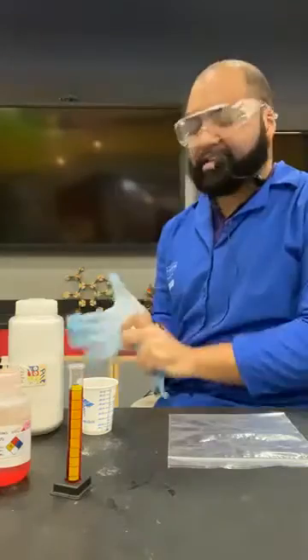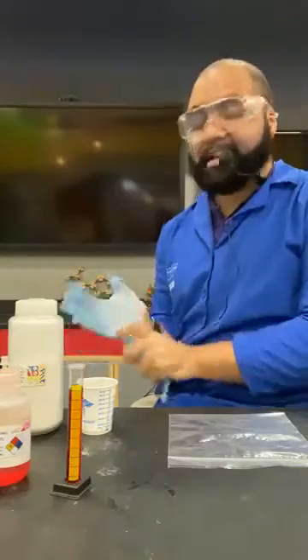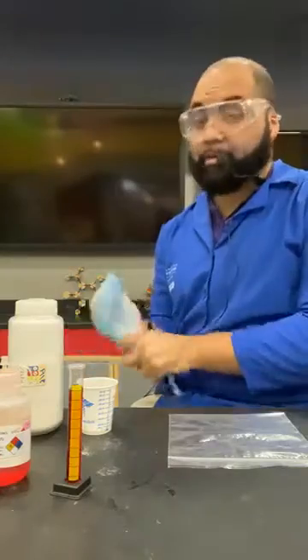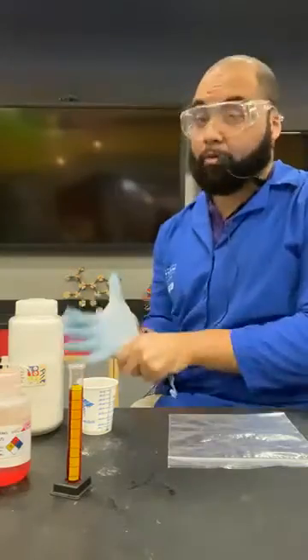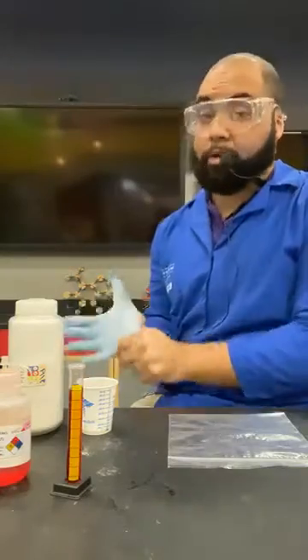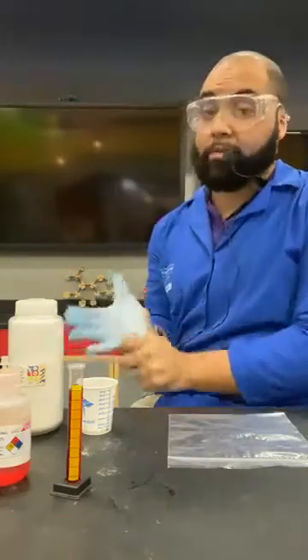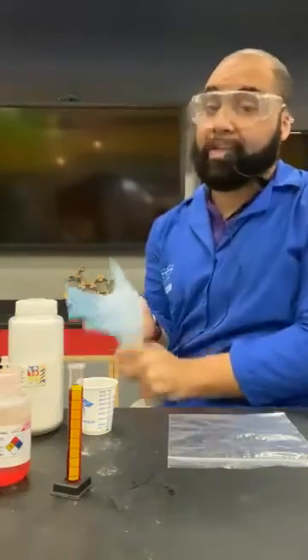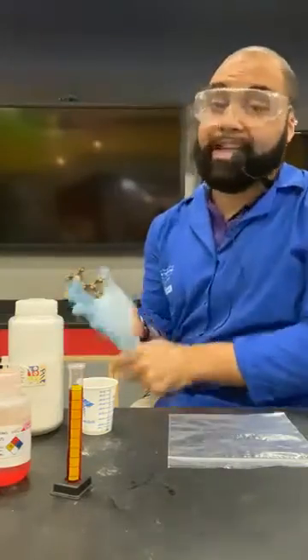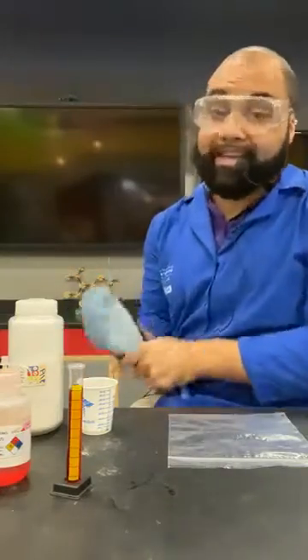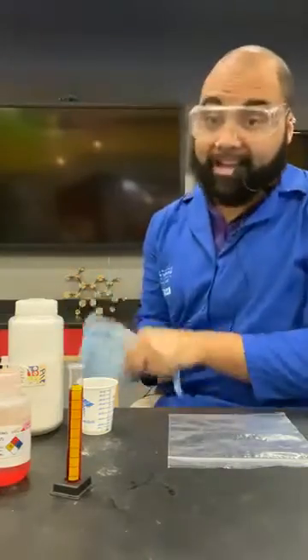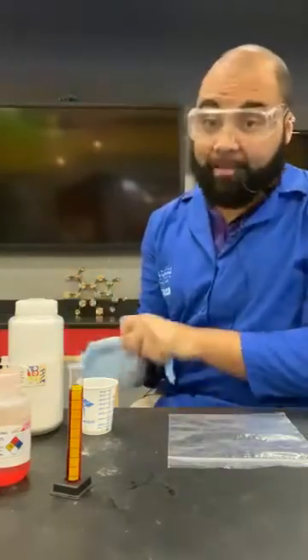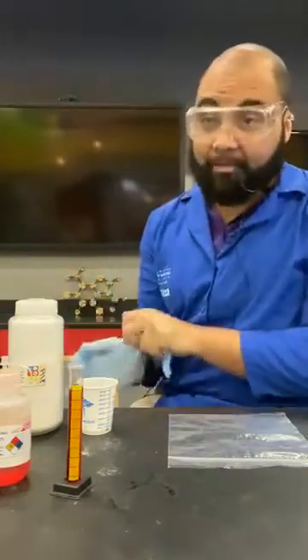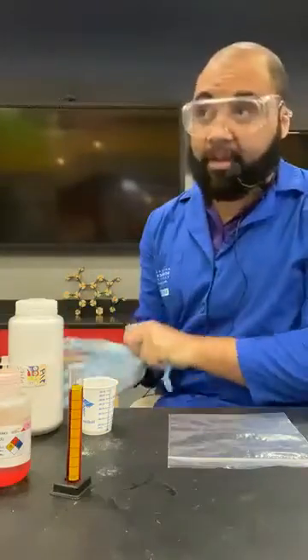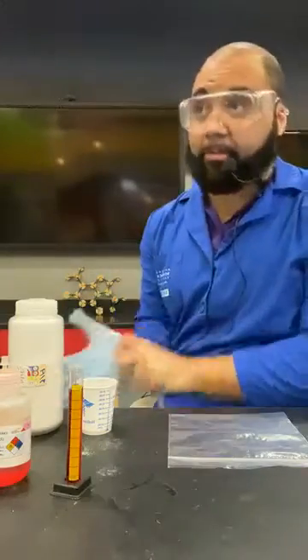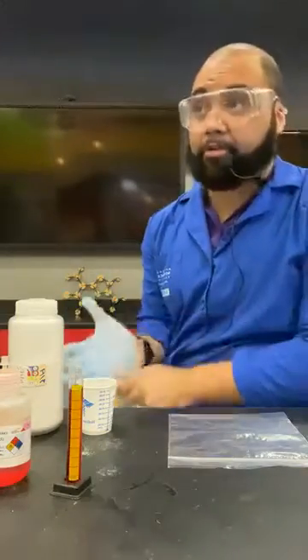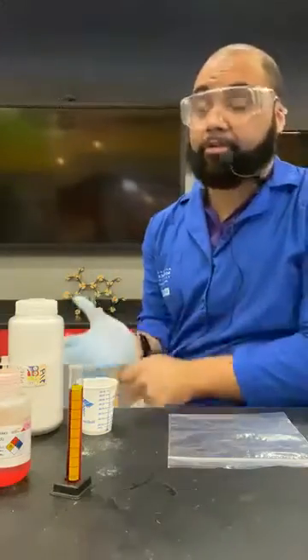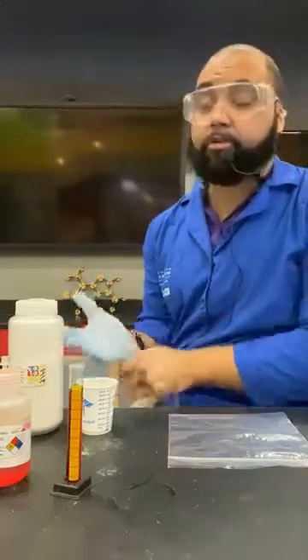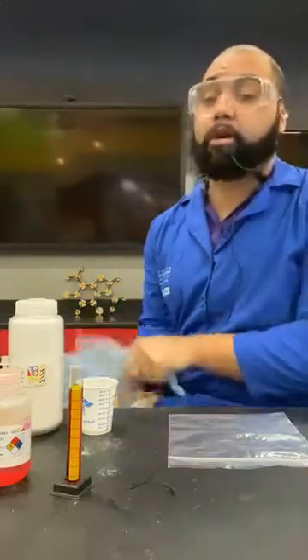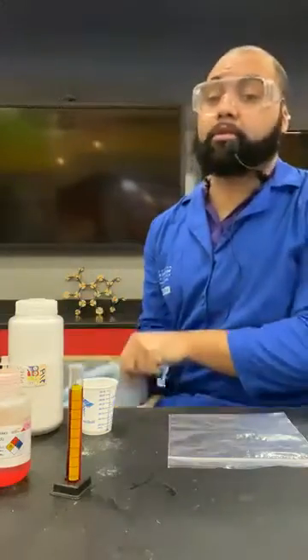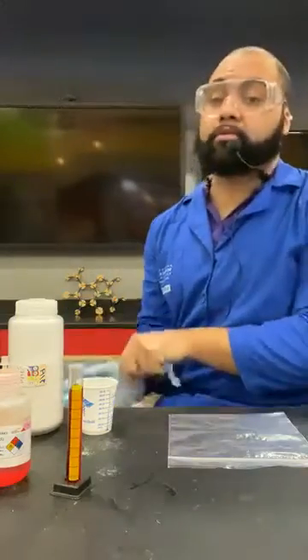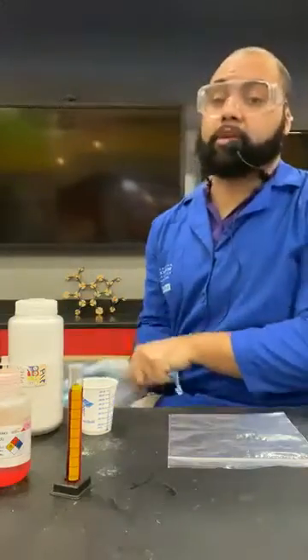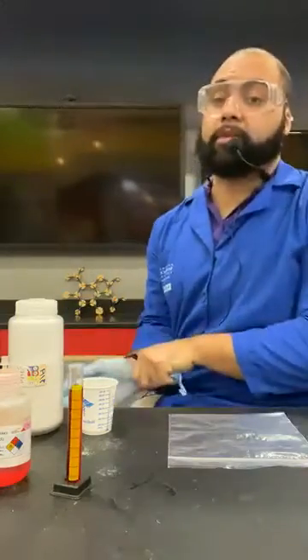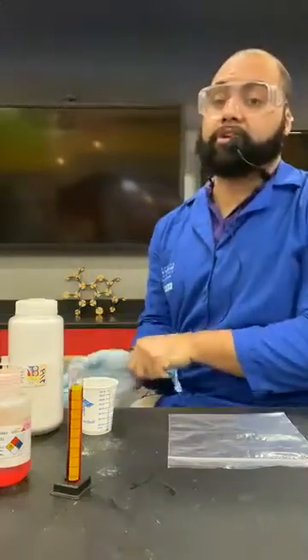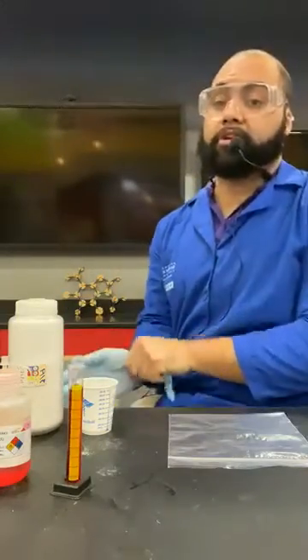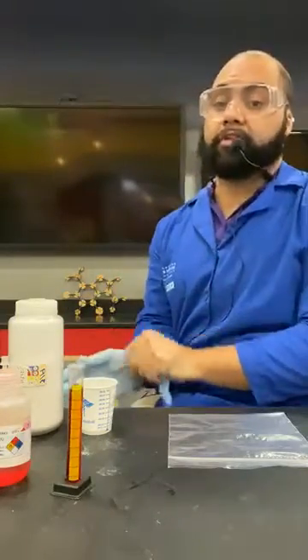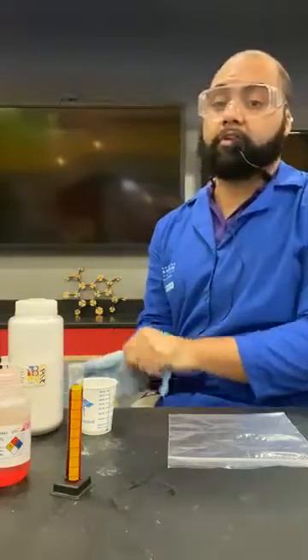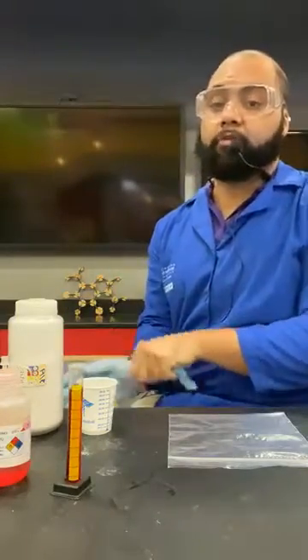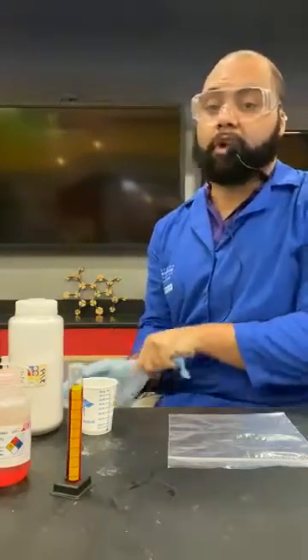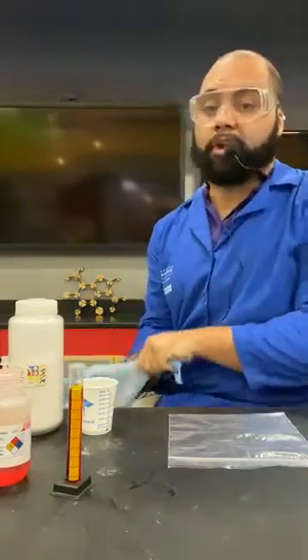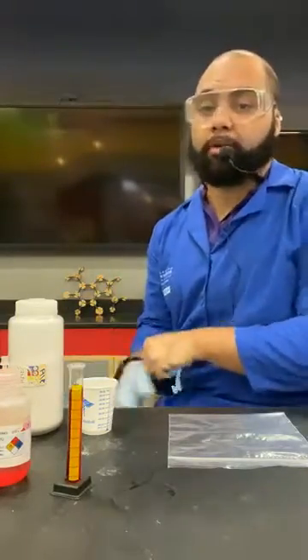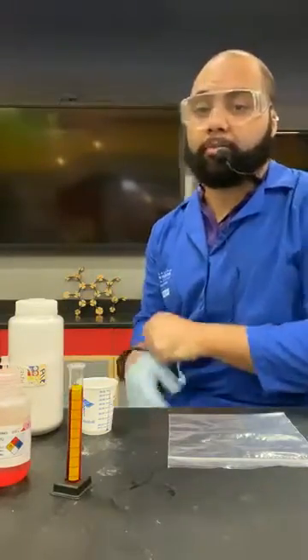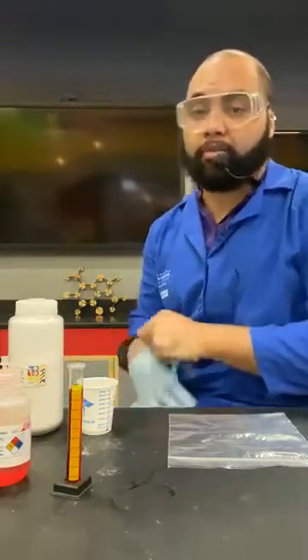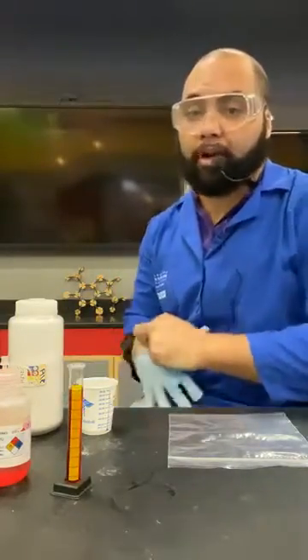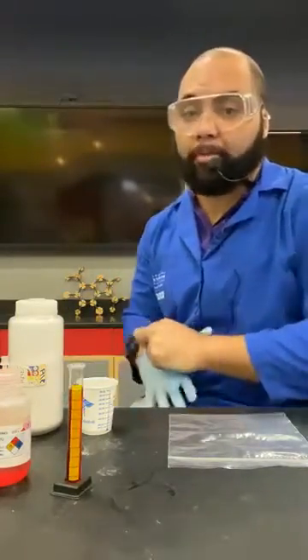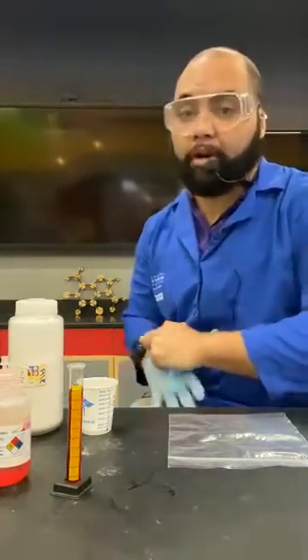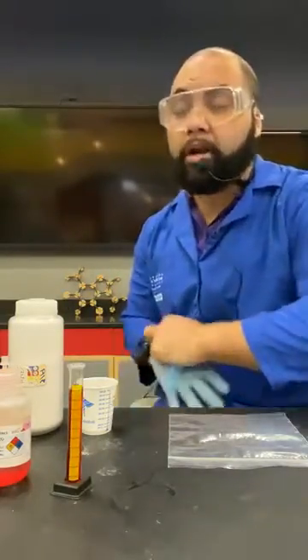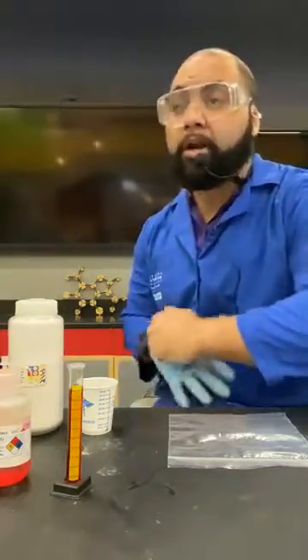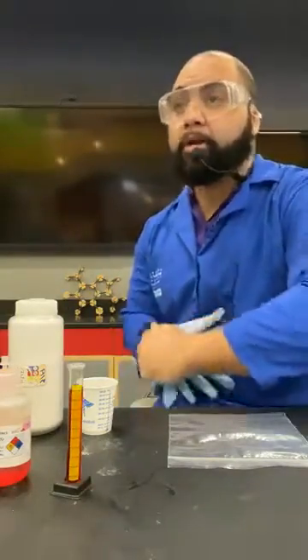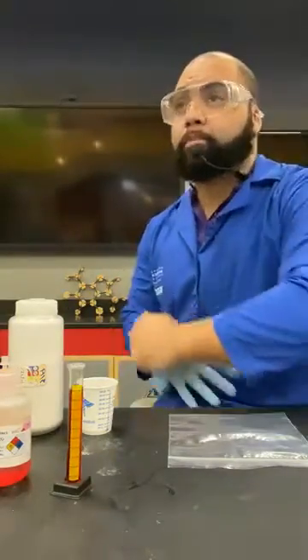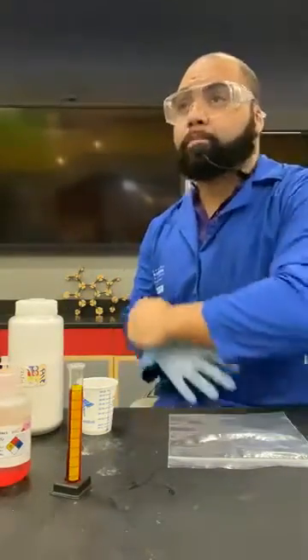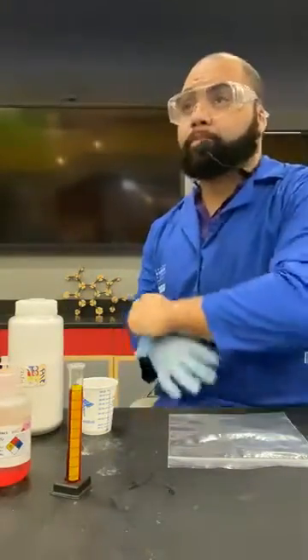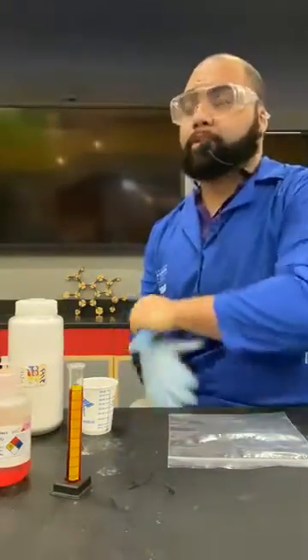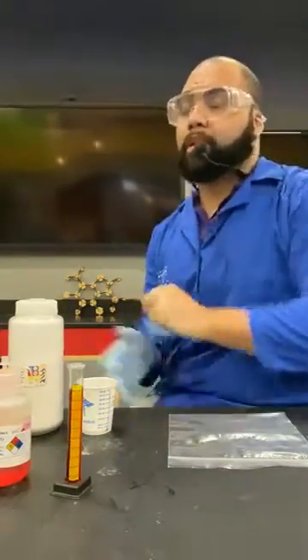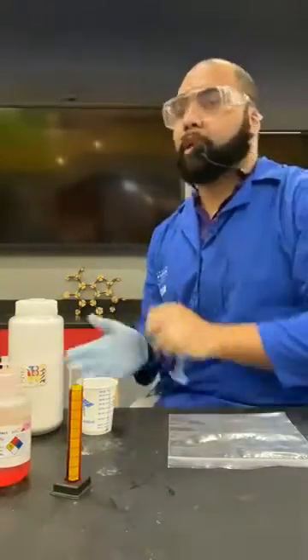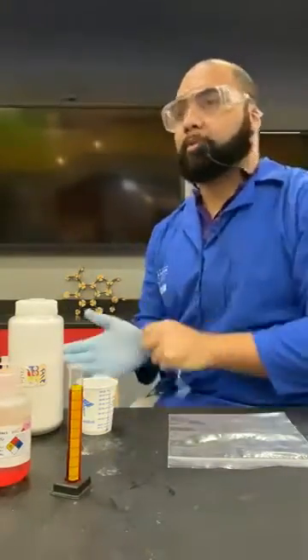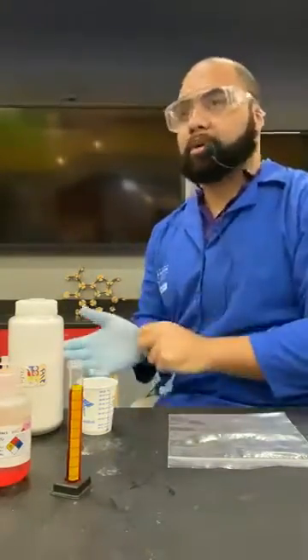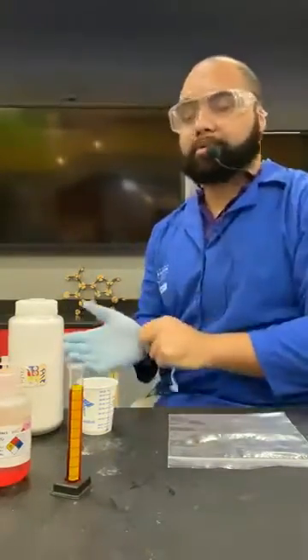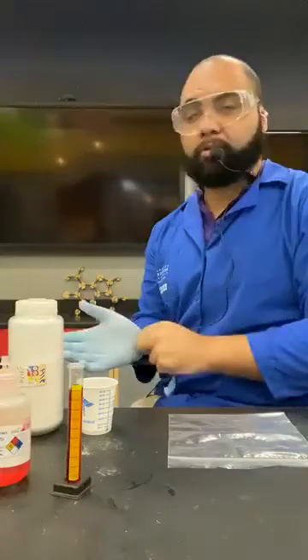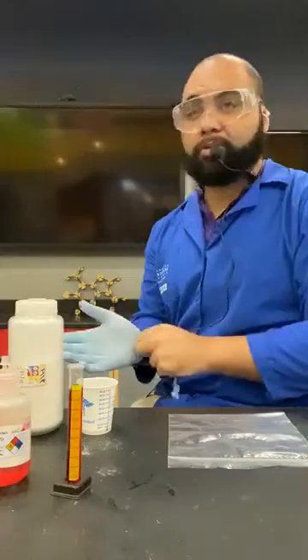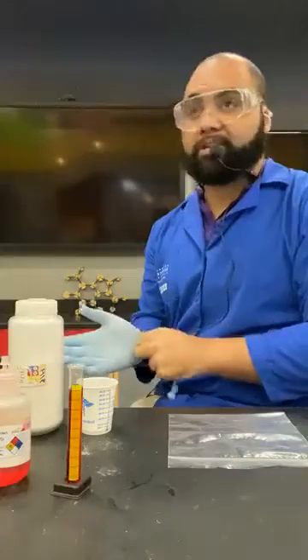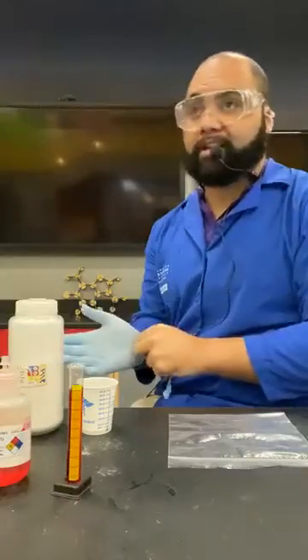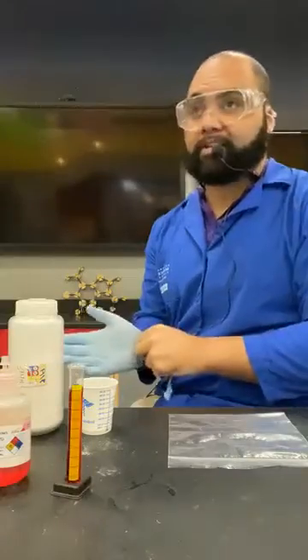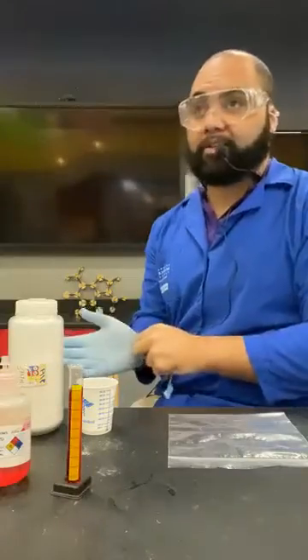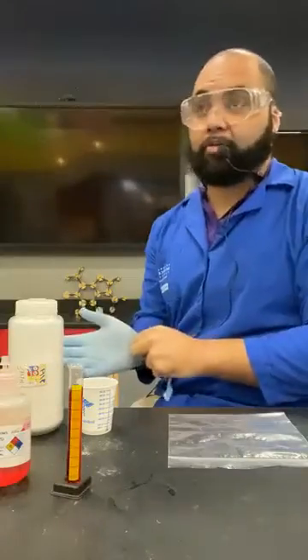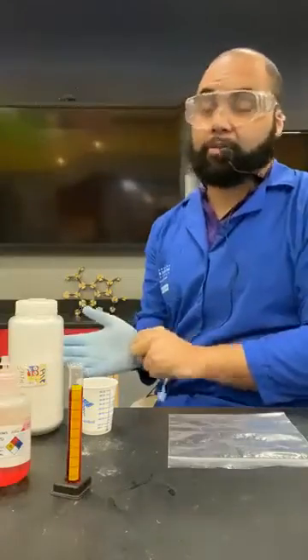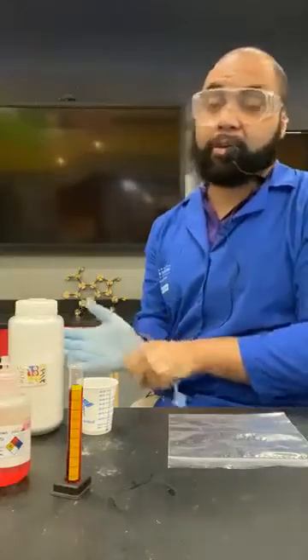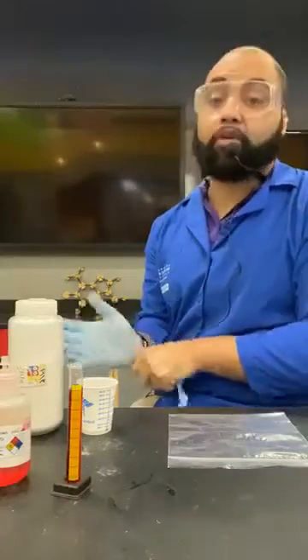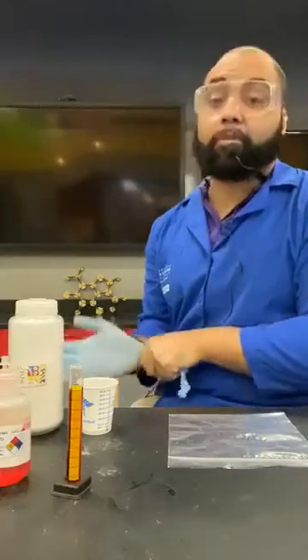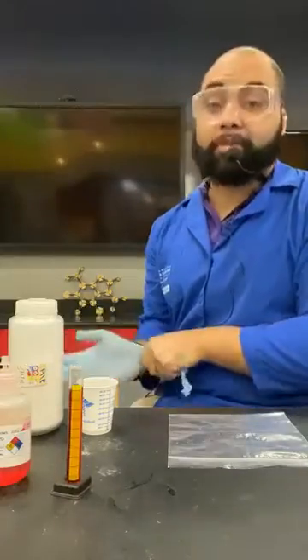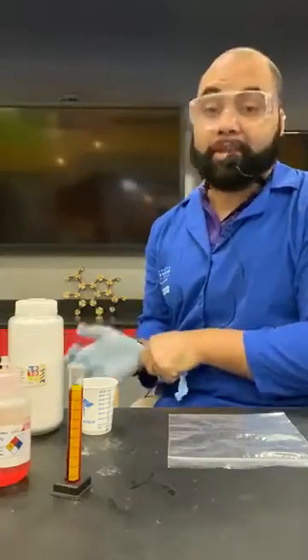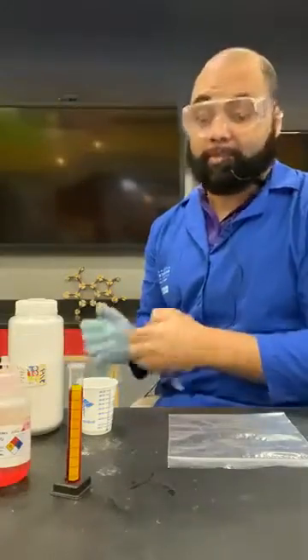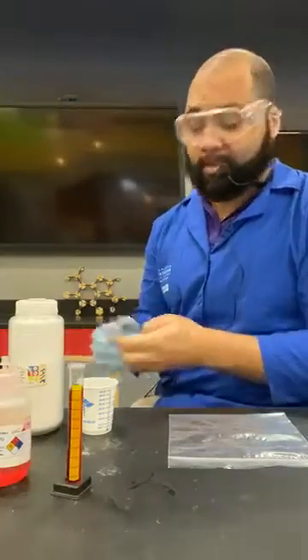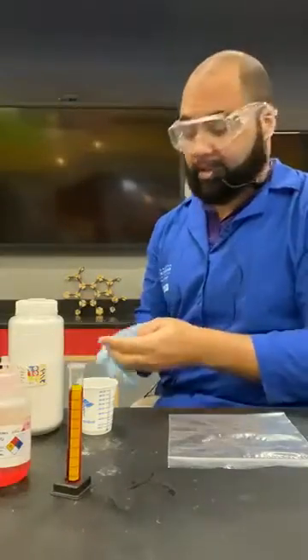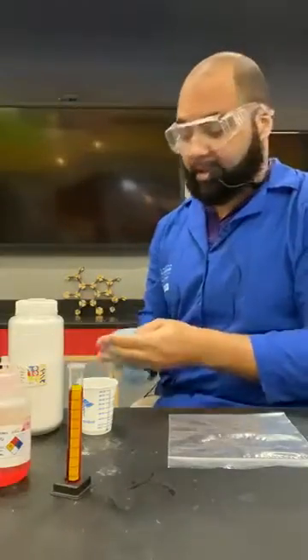Anytime you're working with any type of chemicals, you always want to make sure that you're wearing your proper personal protective equipment, or PPE.